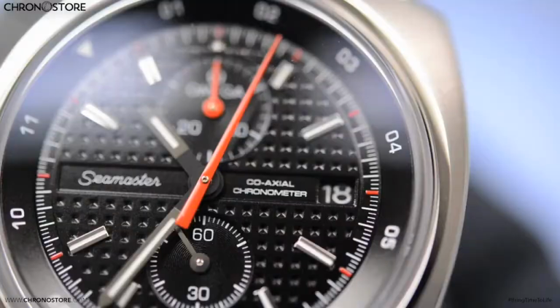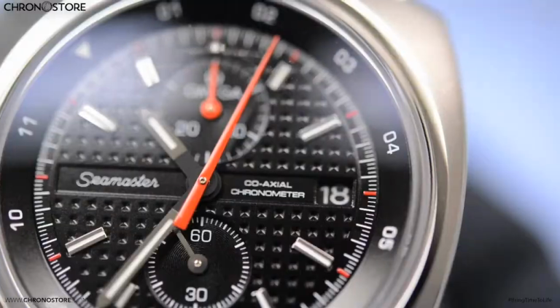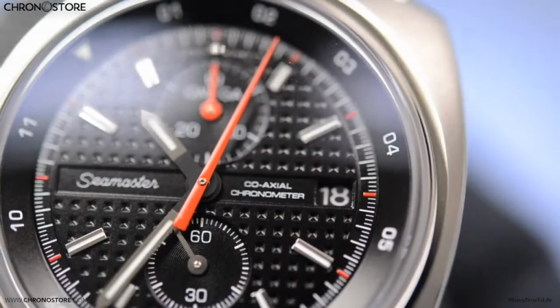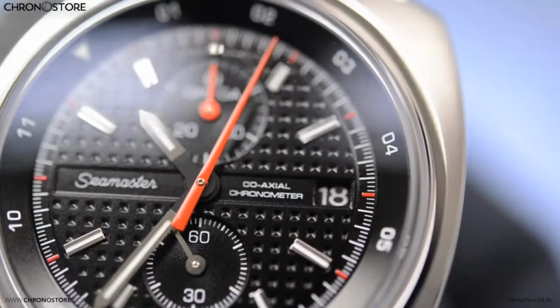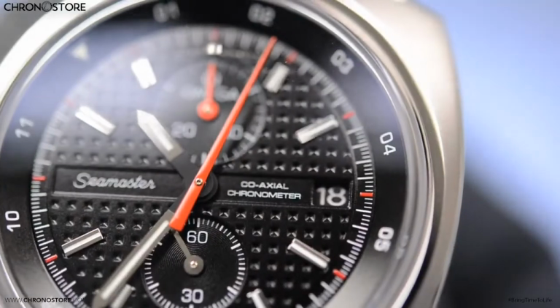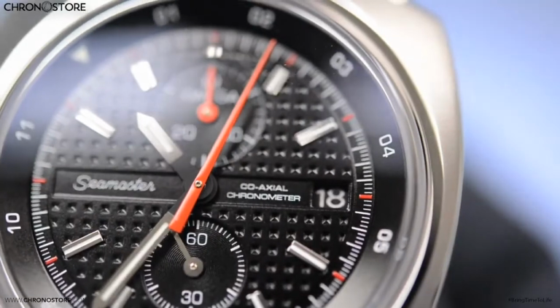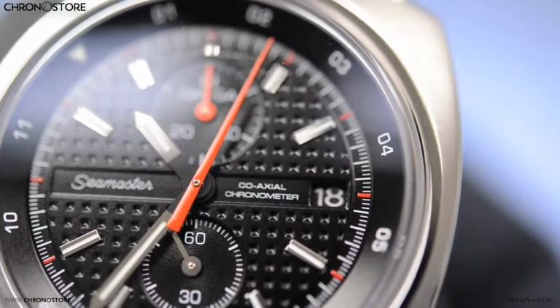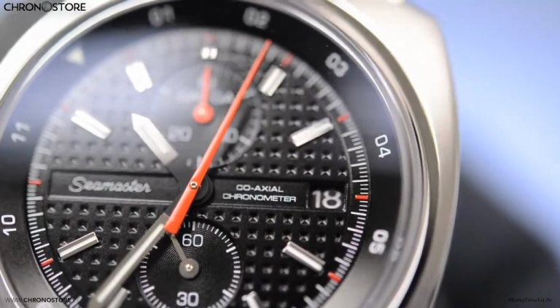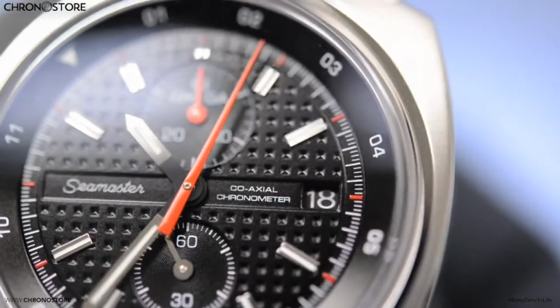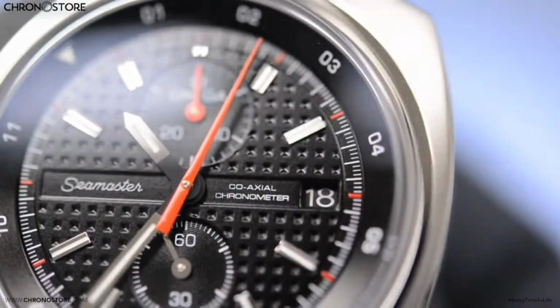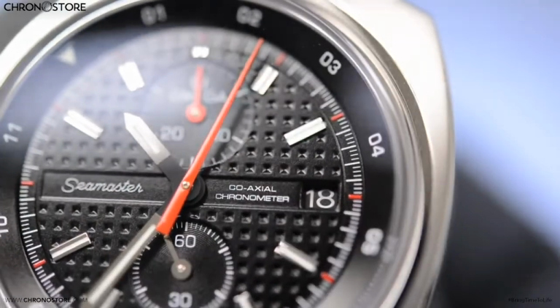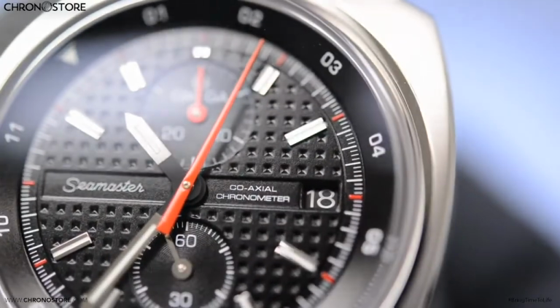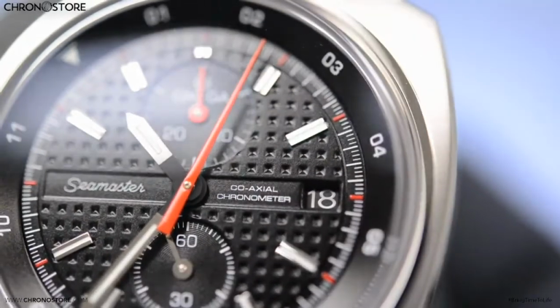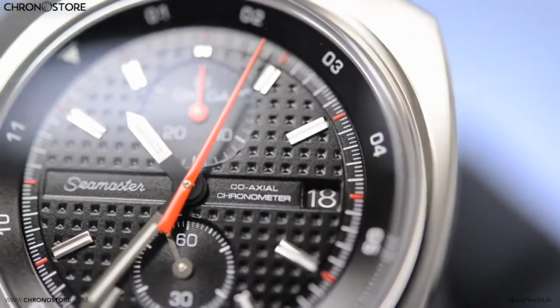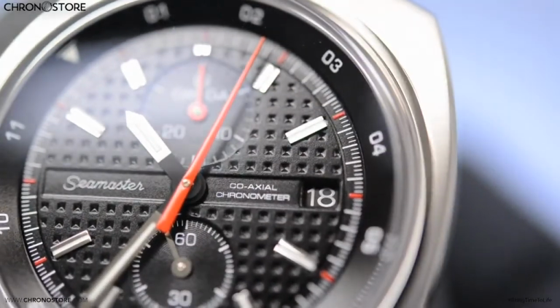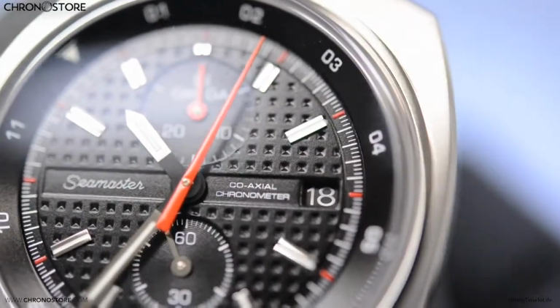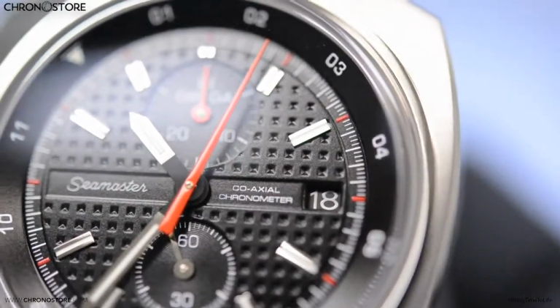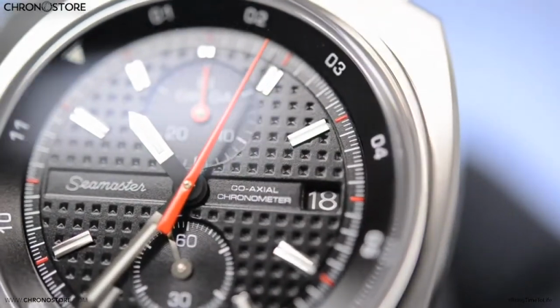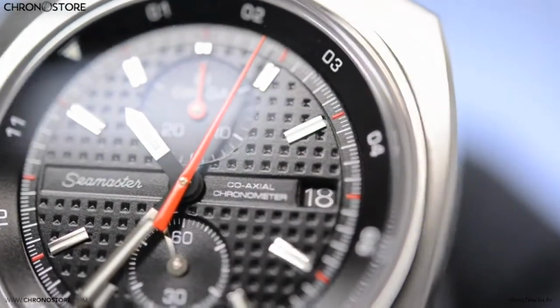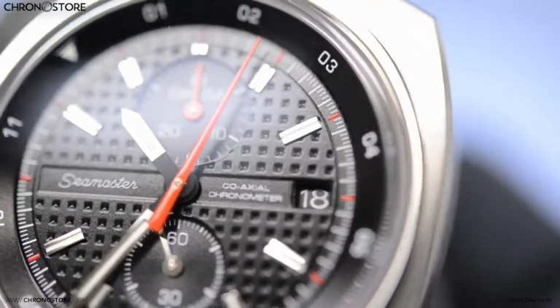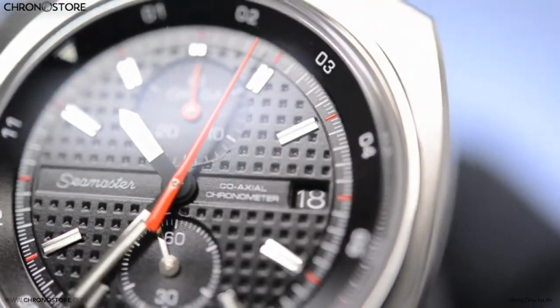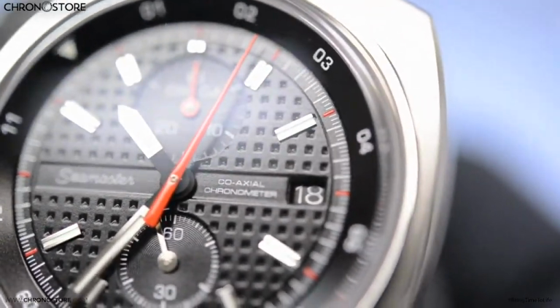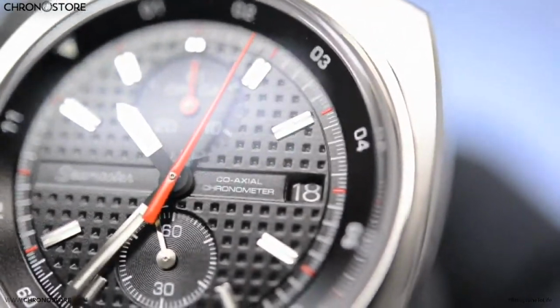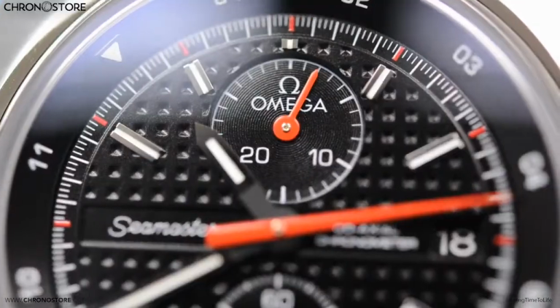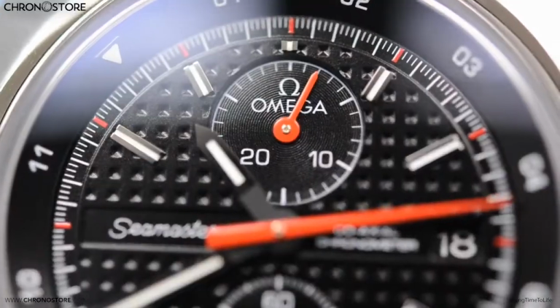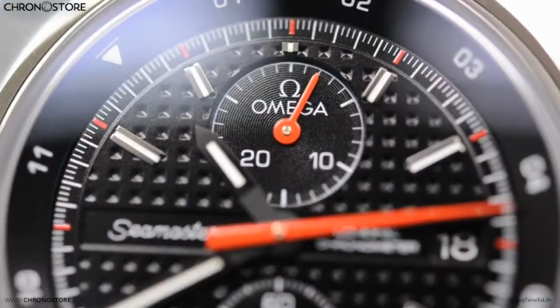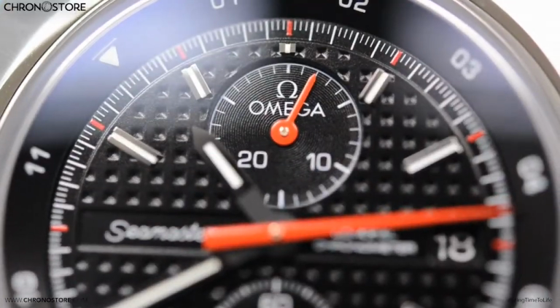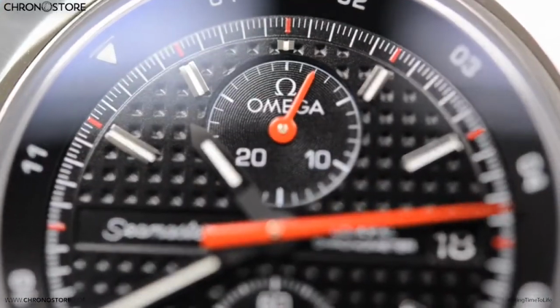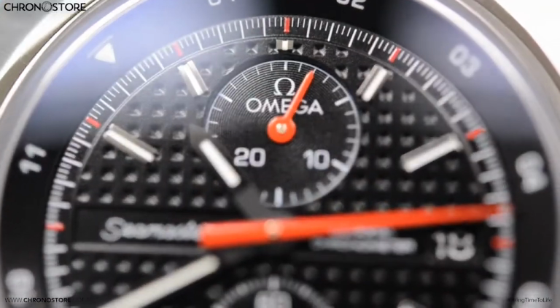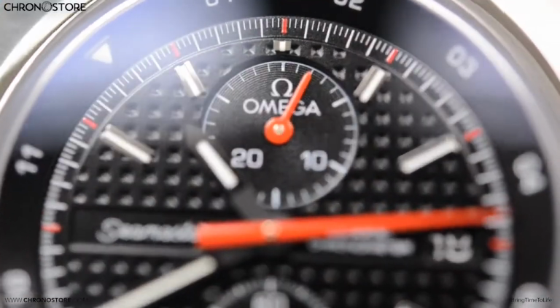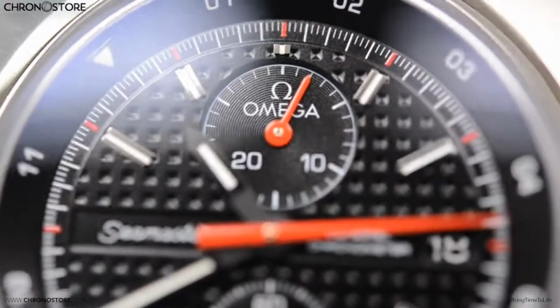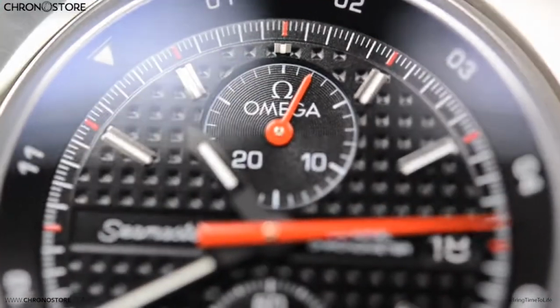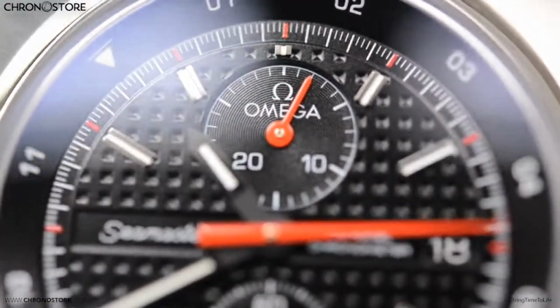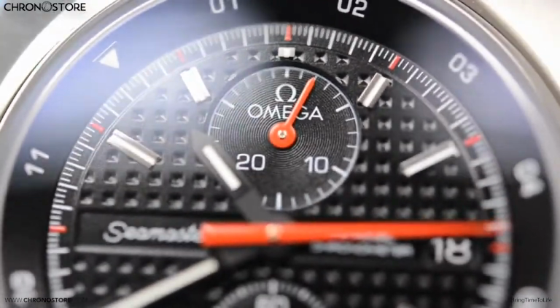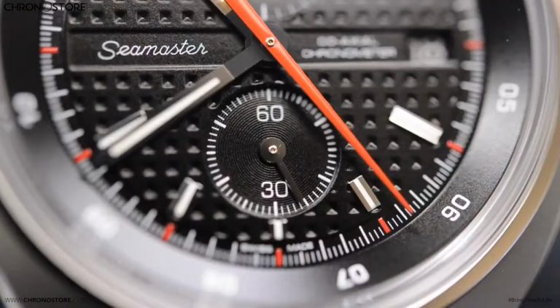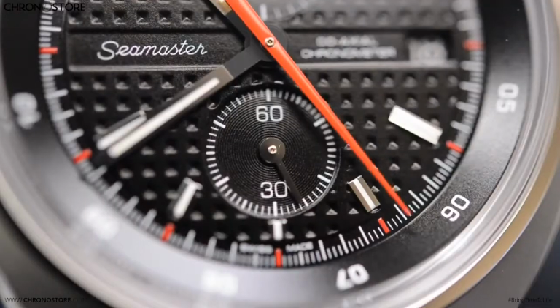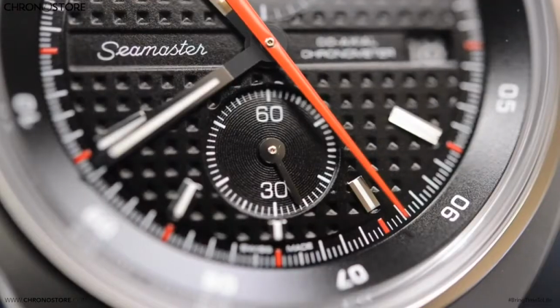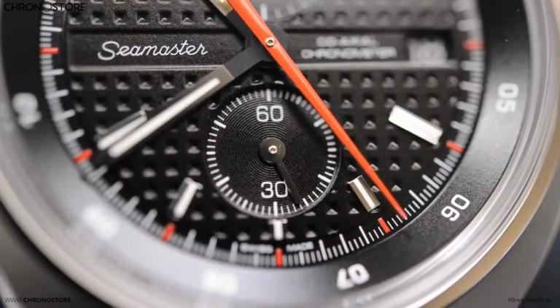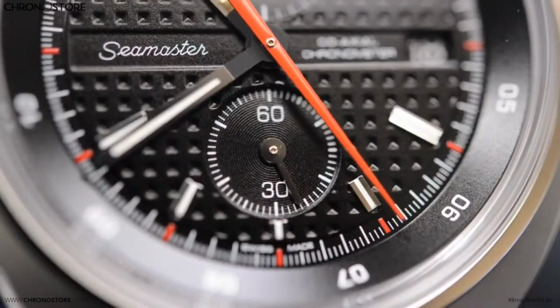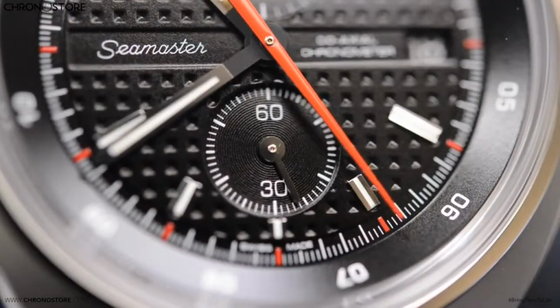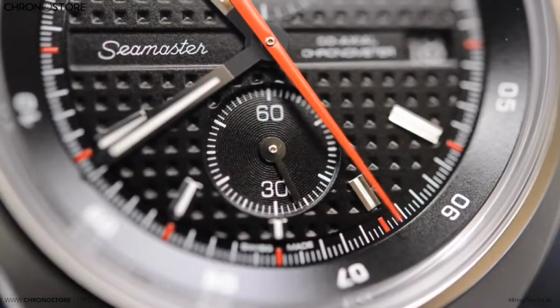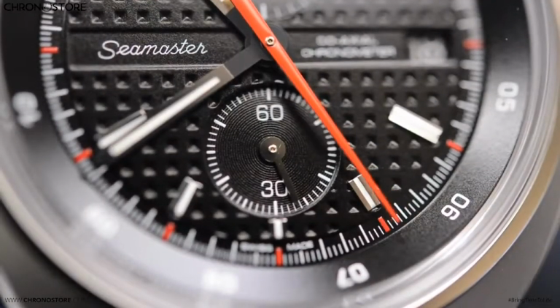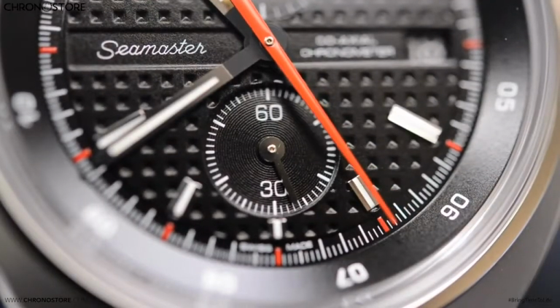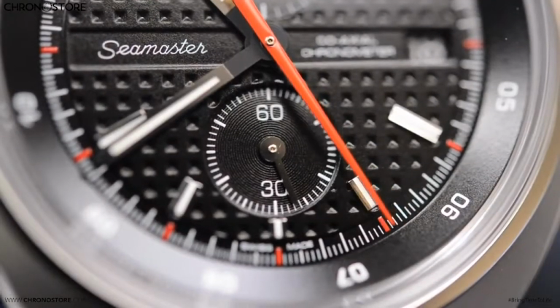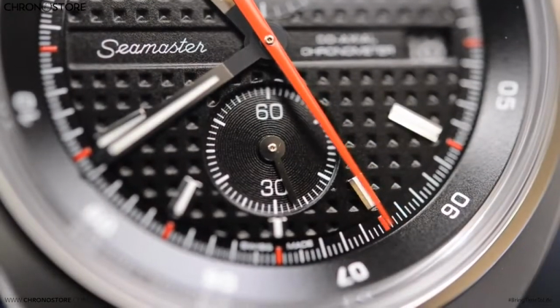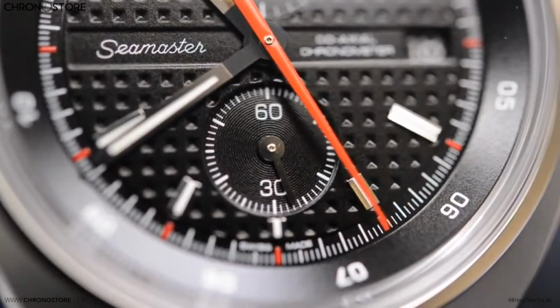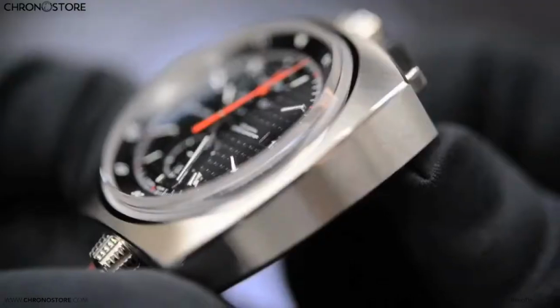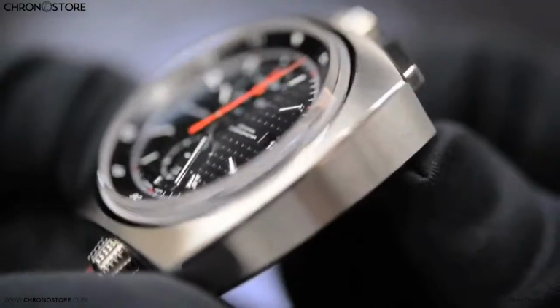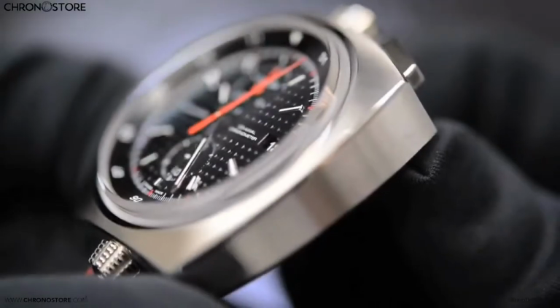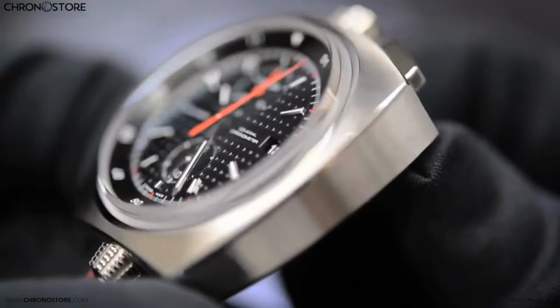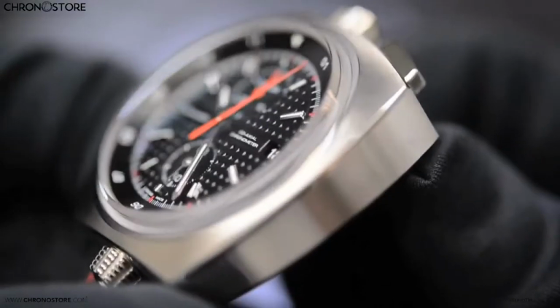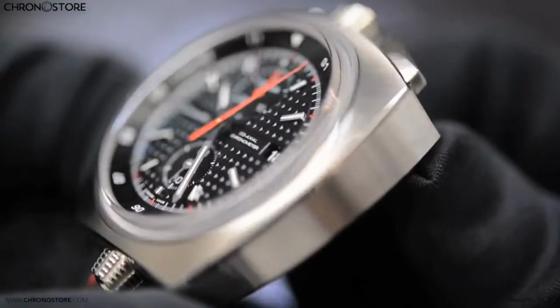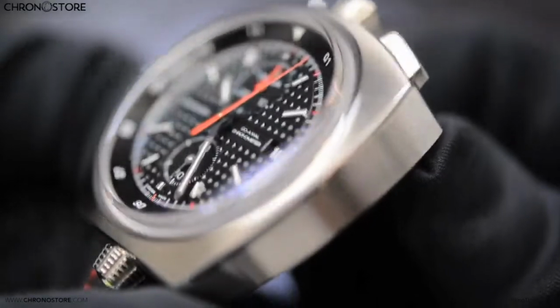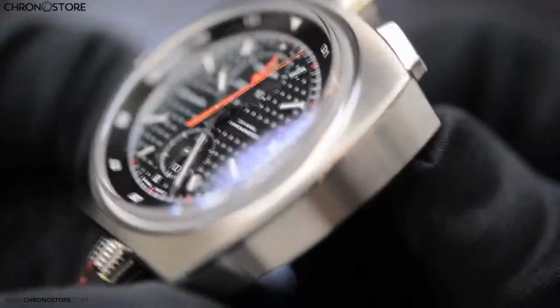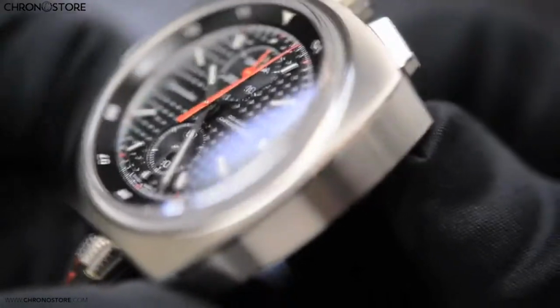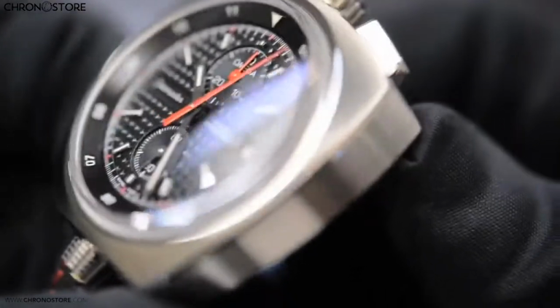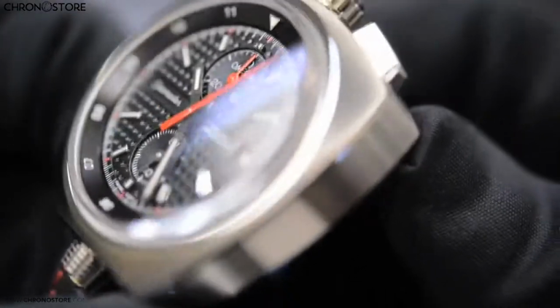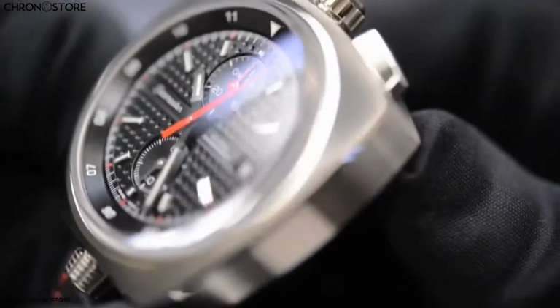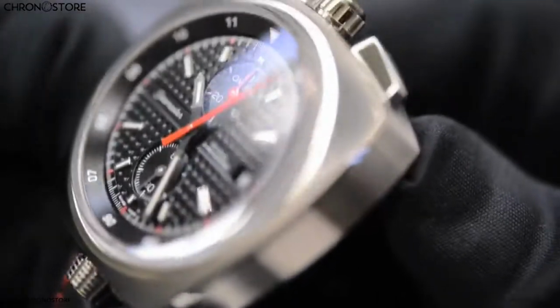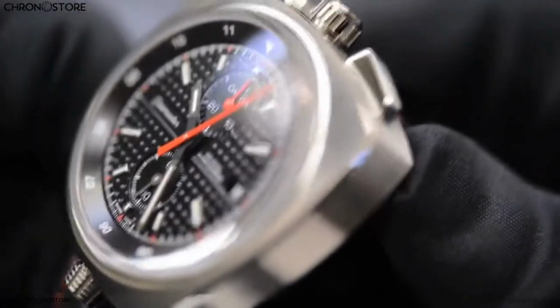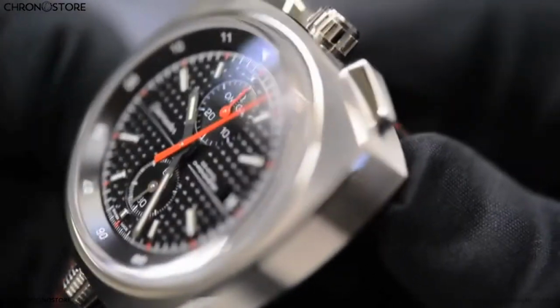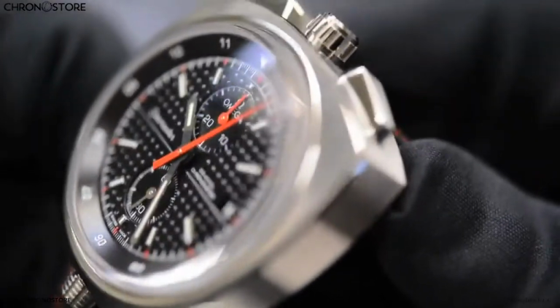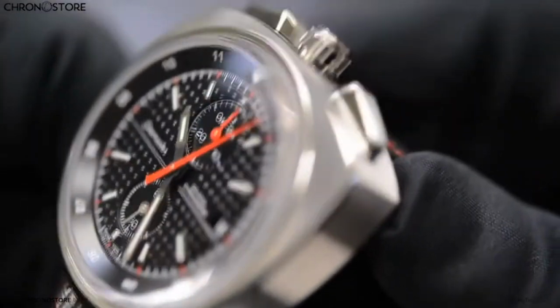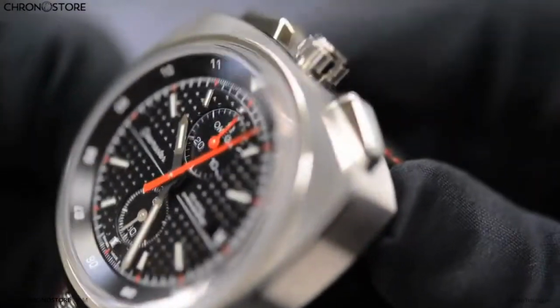Within the case you'll also find a date window, half-hour and small second sub-dials, and luminescent markers atop its black dial.